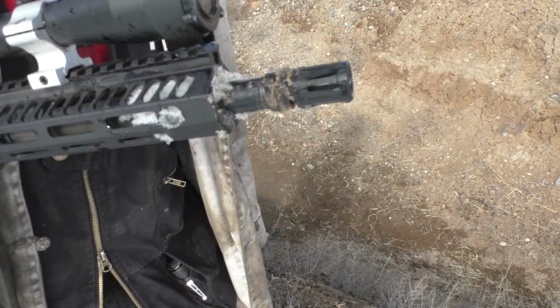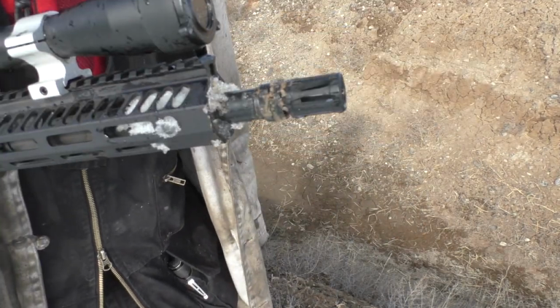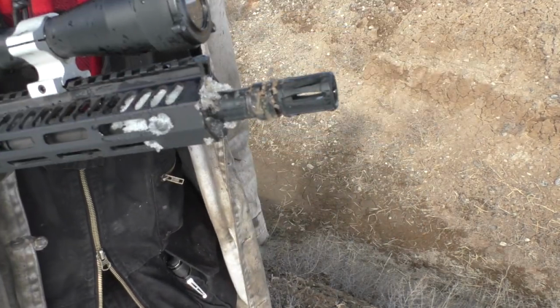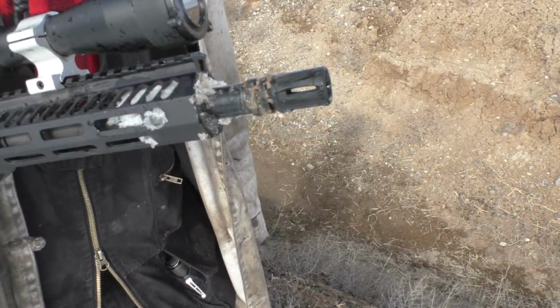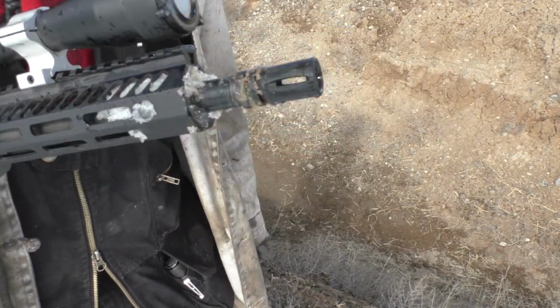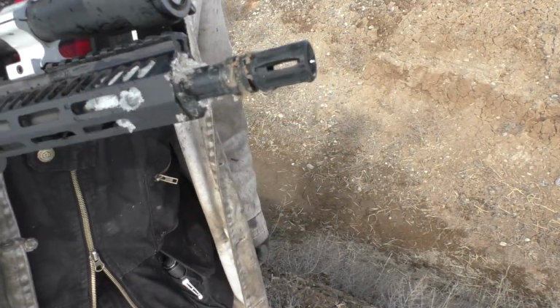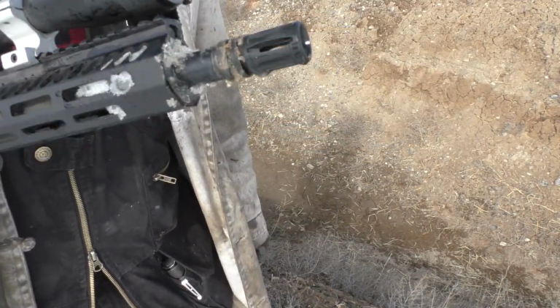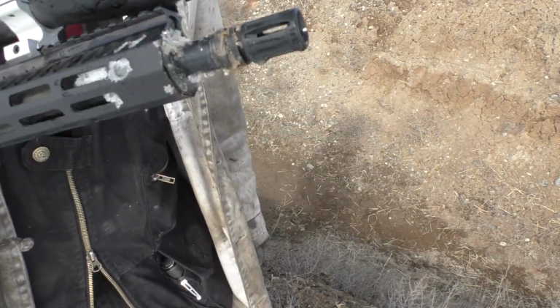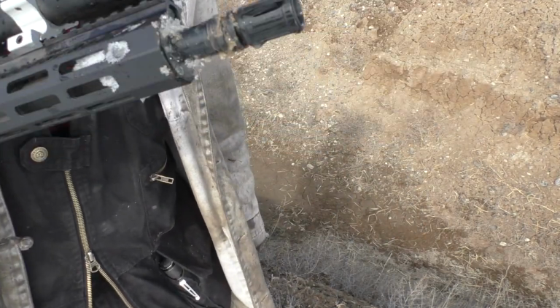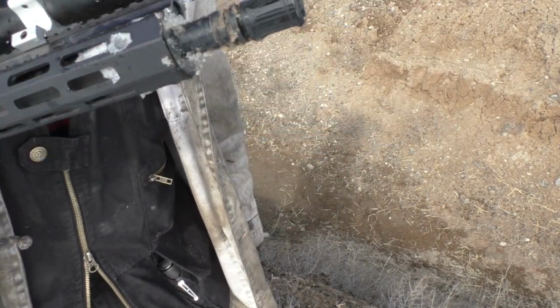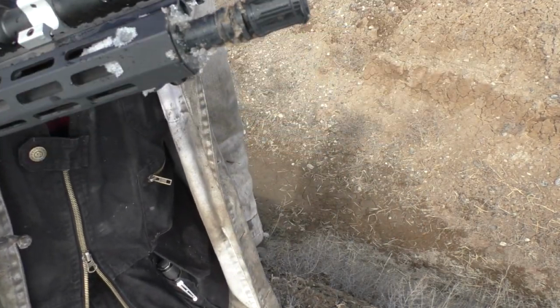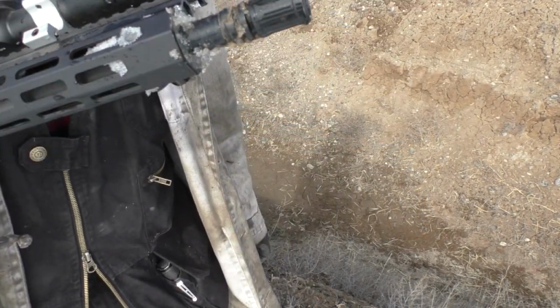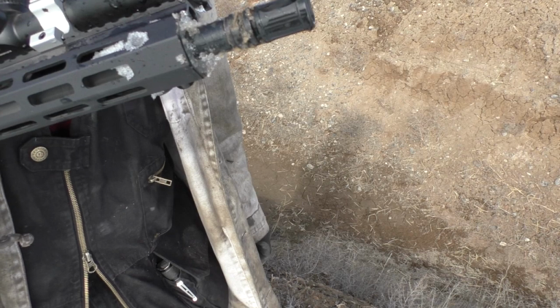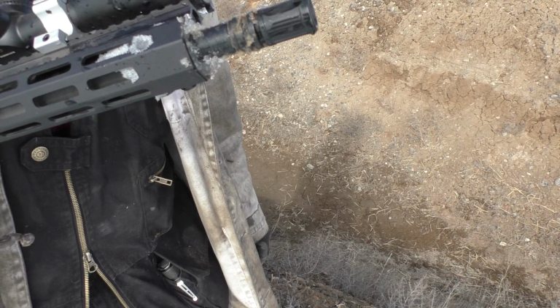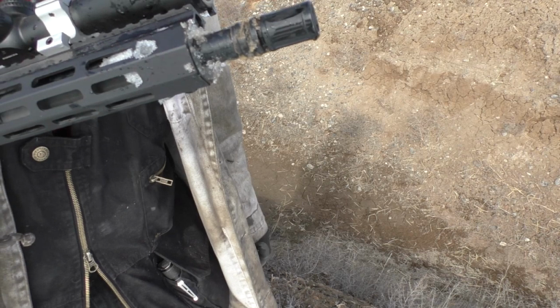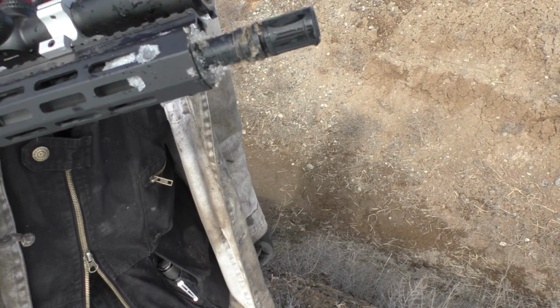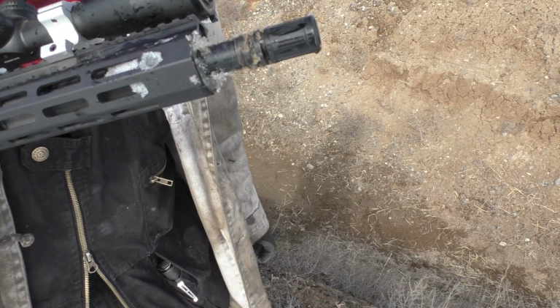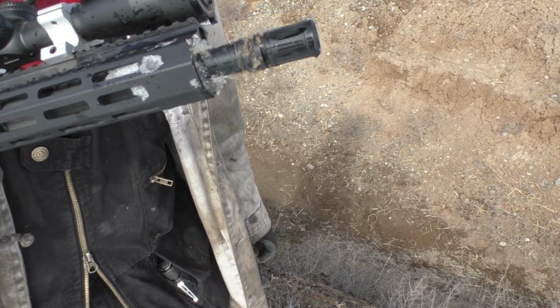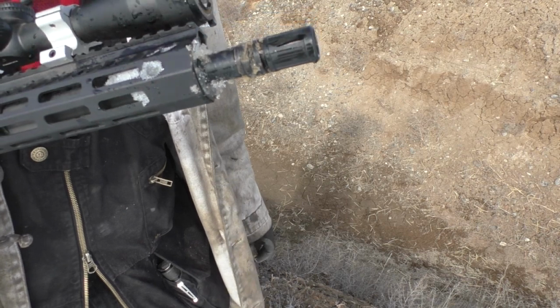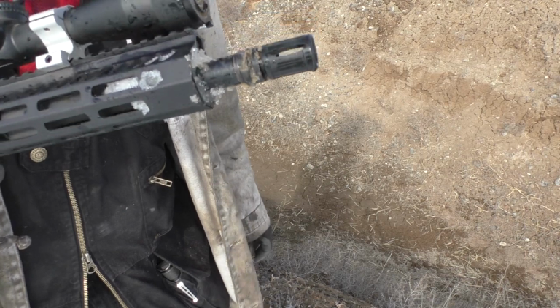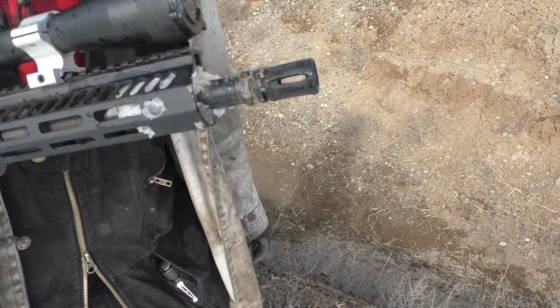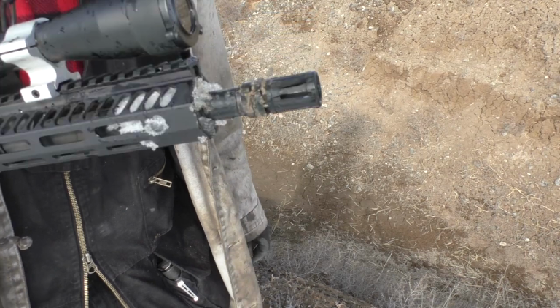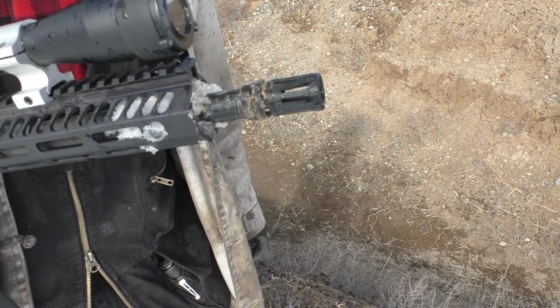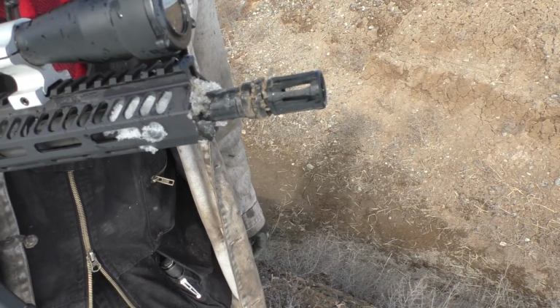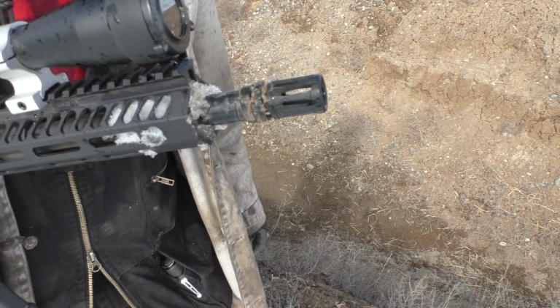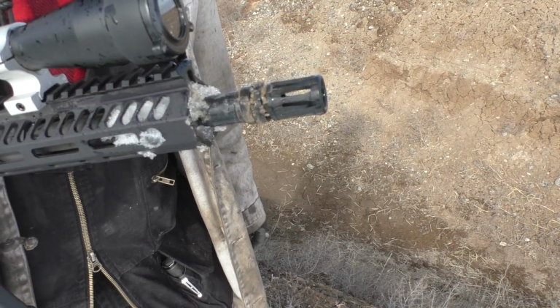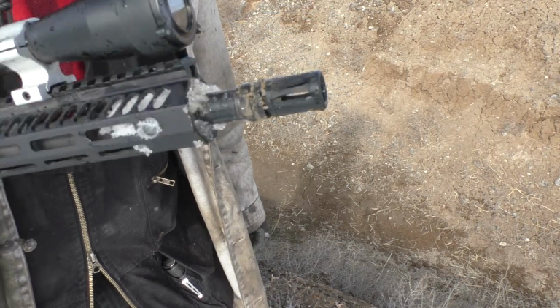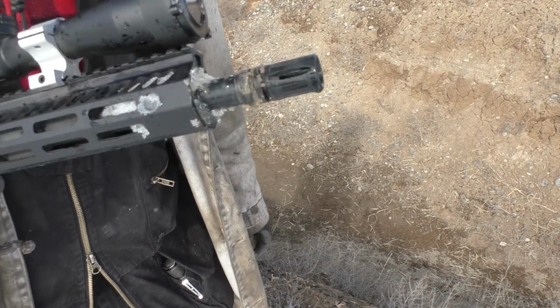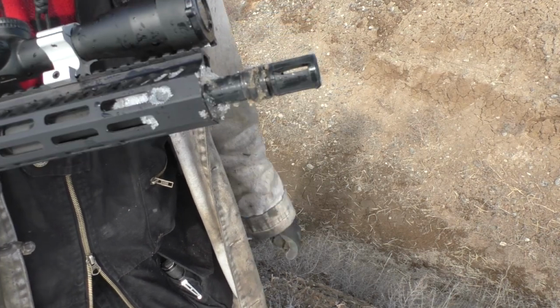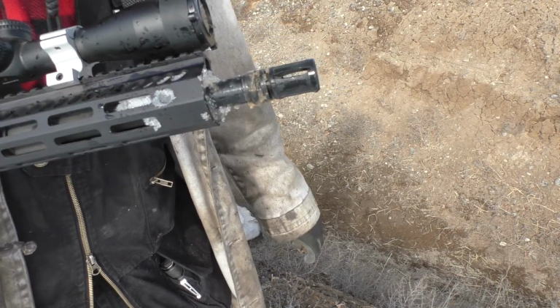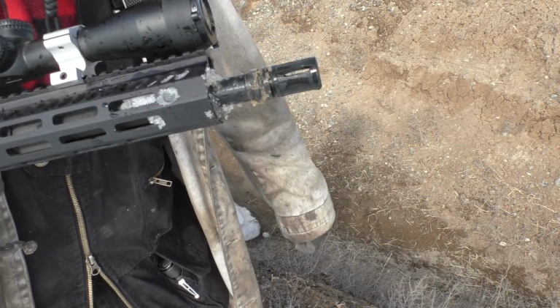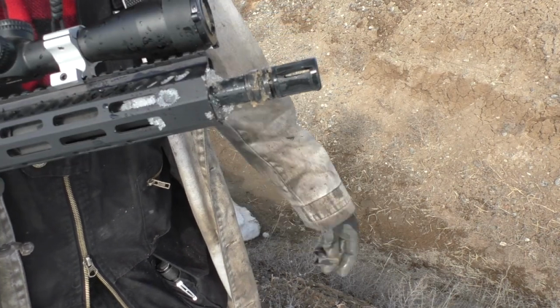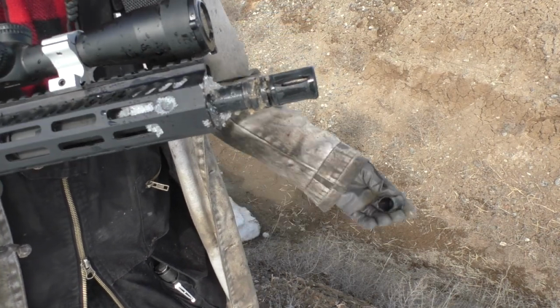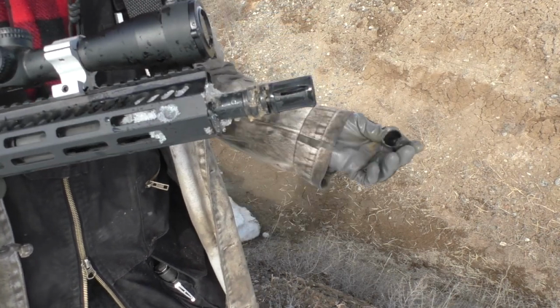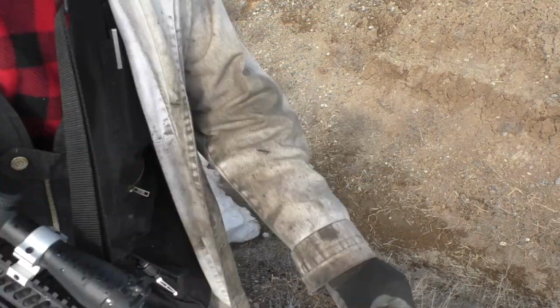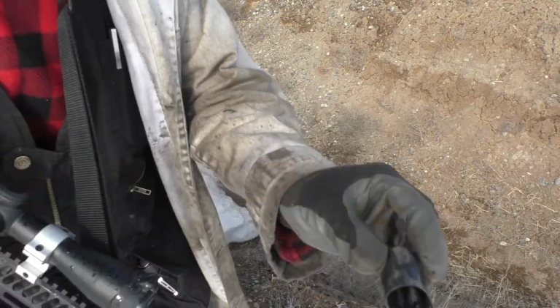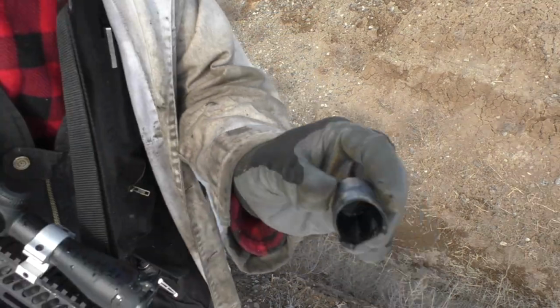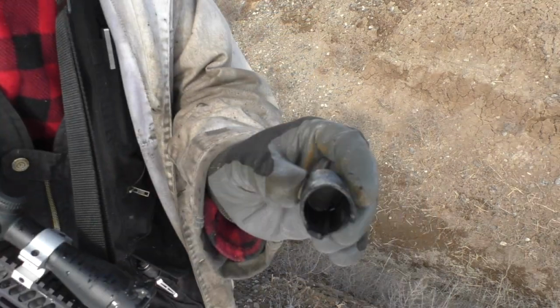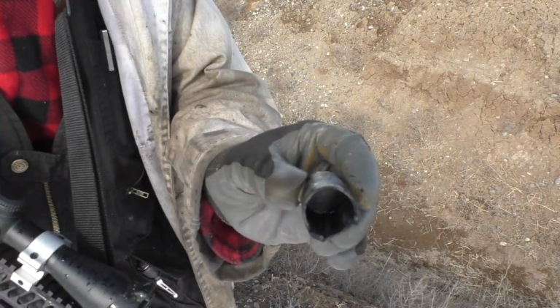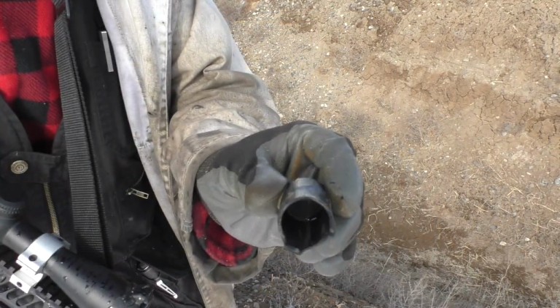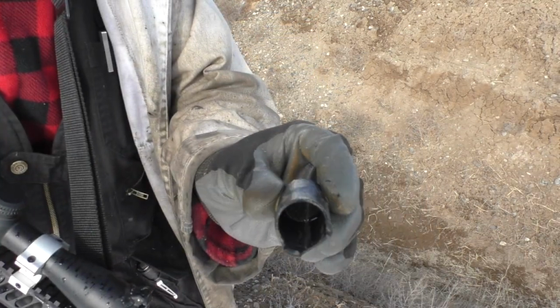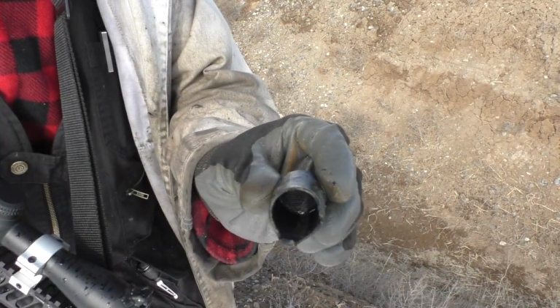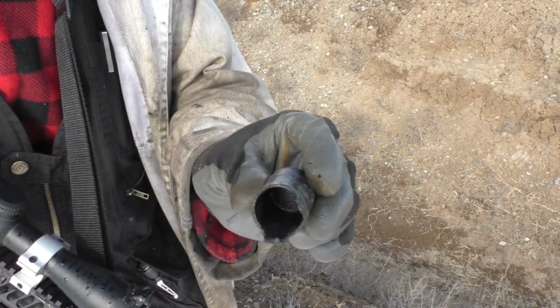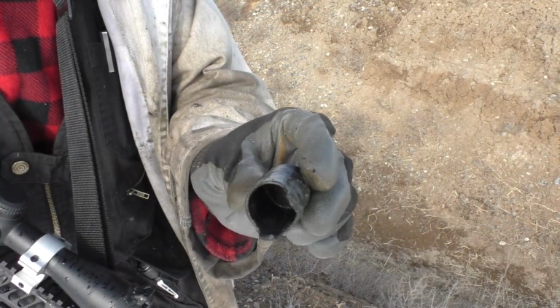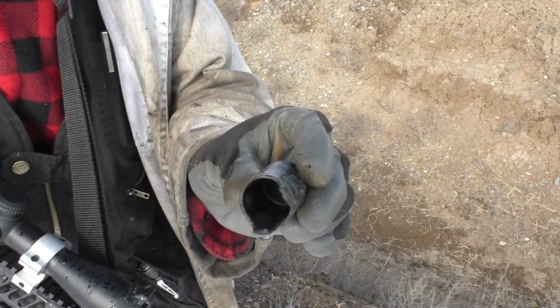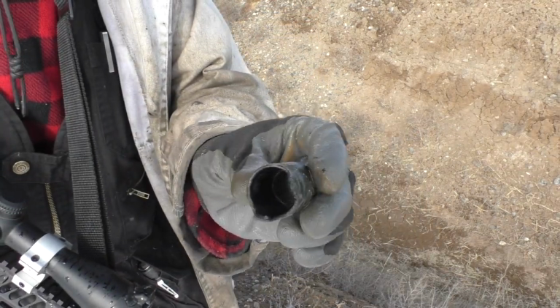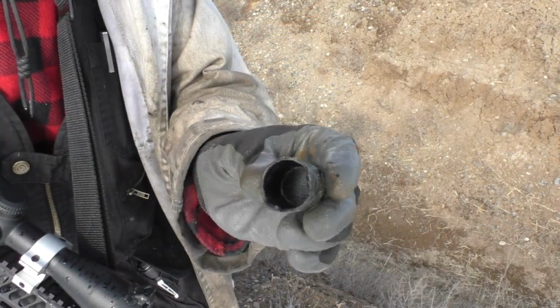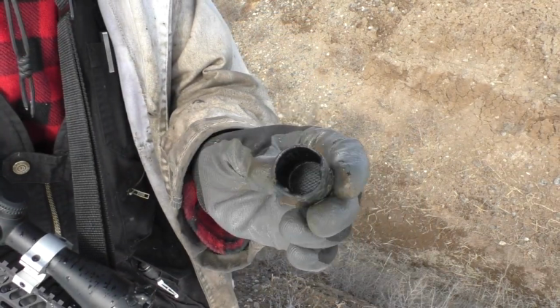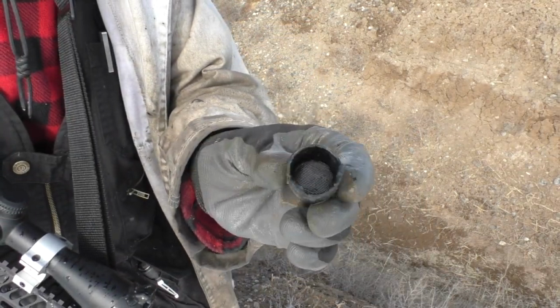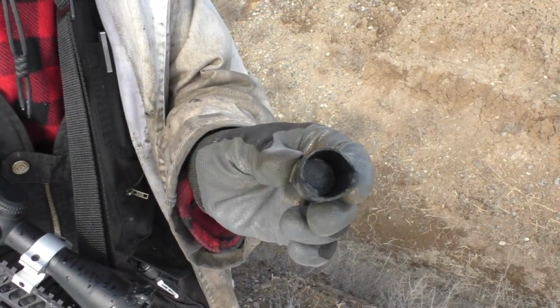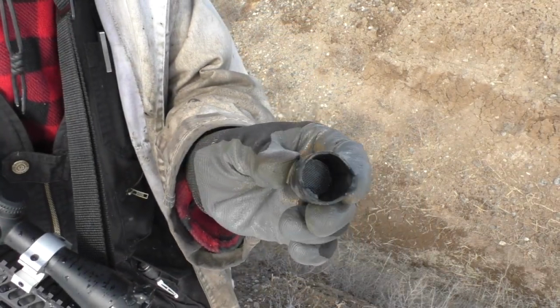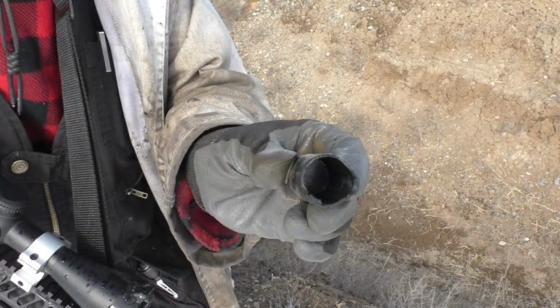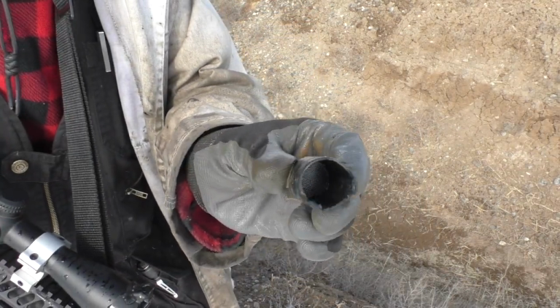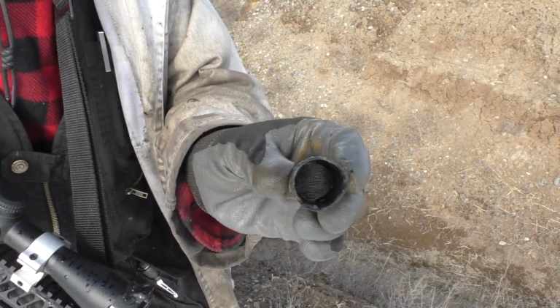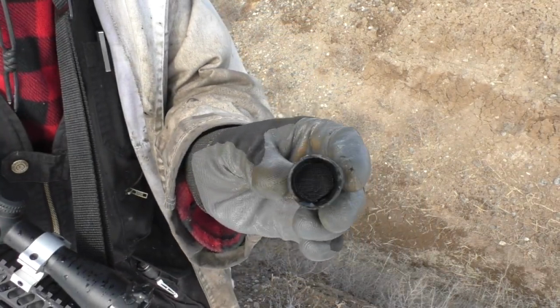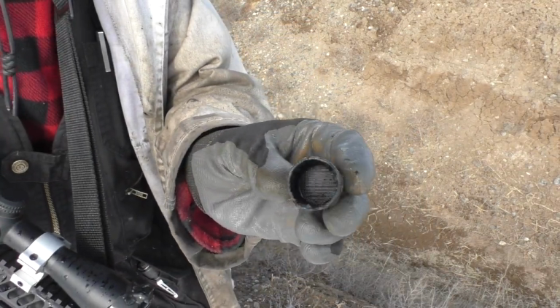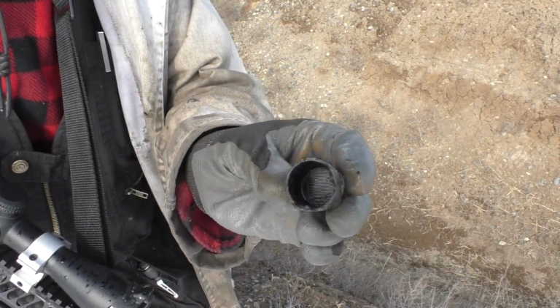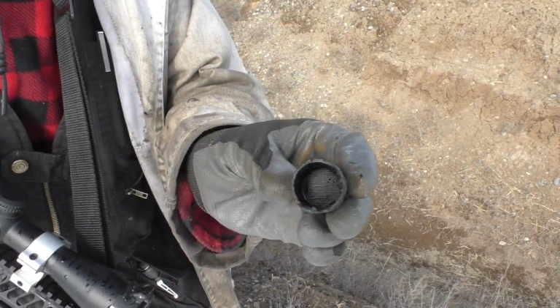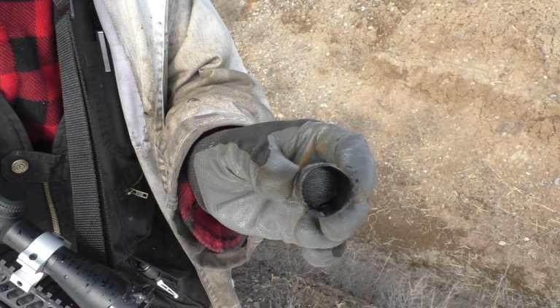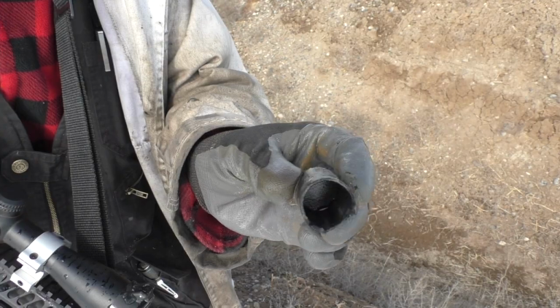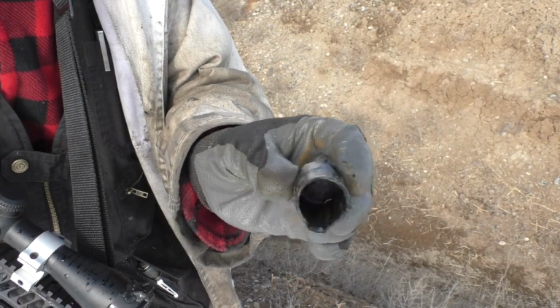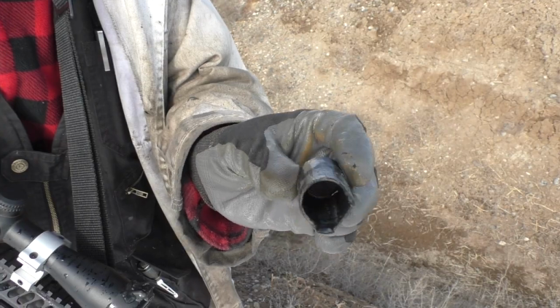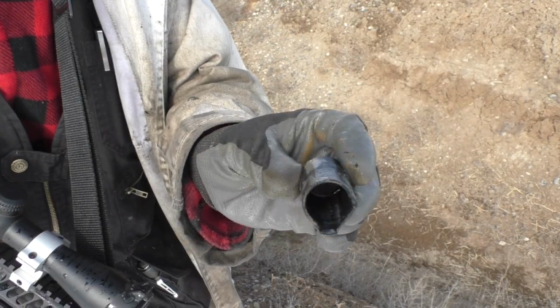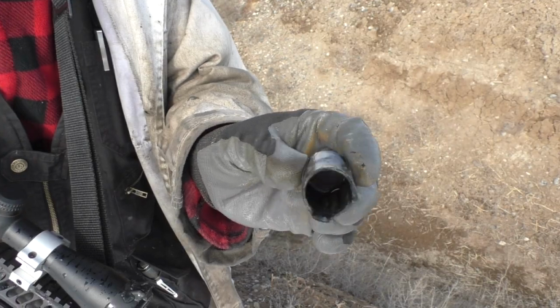It looks like it works okay in mud too. Hopefully you can see there — nothing got inside the cap.